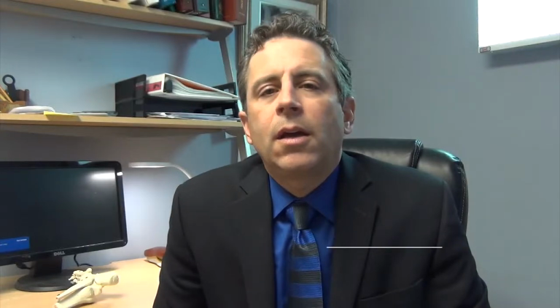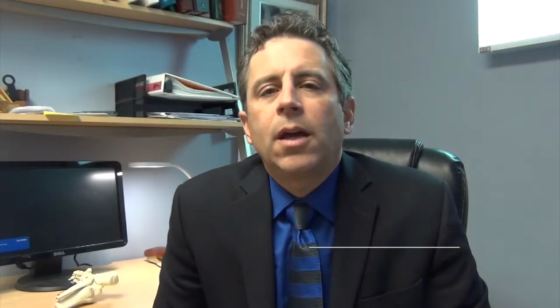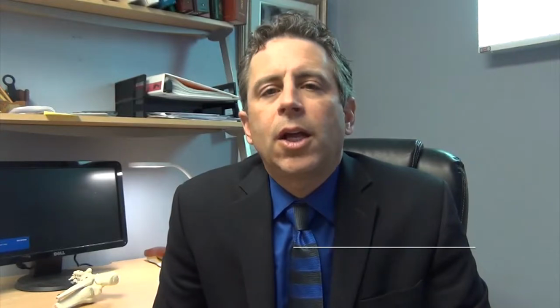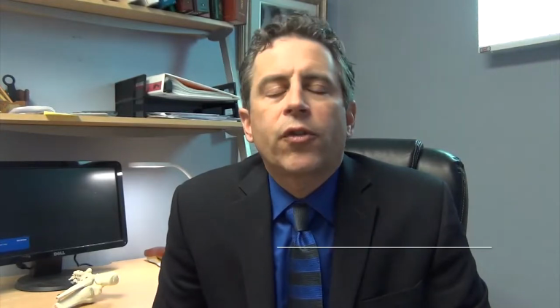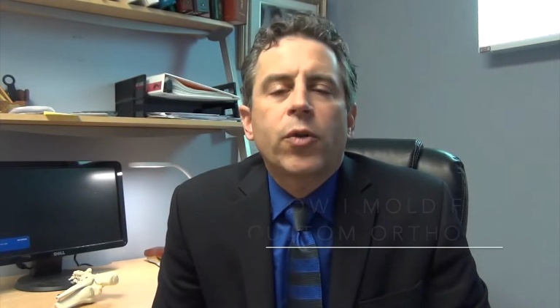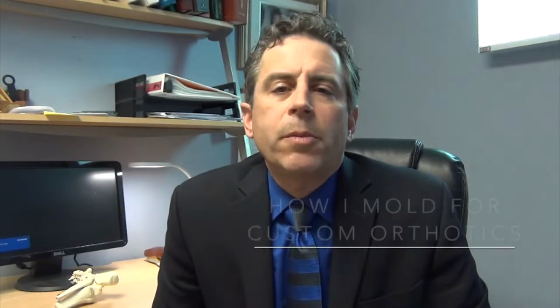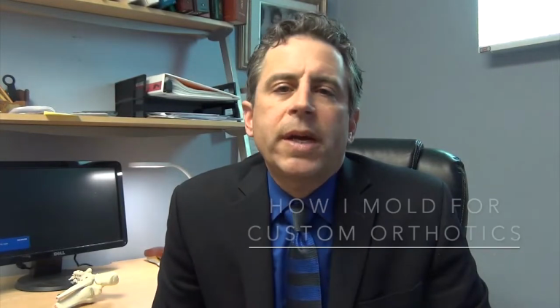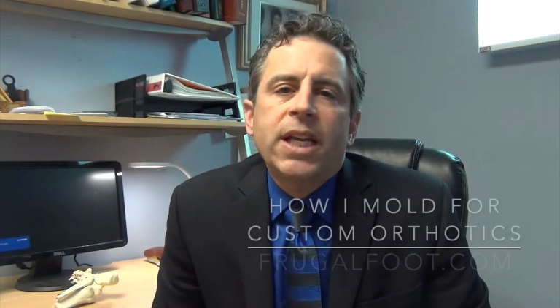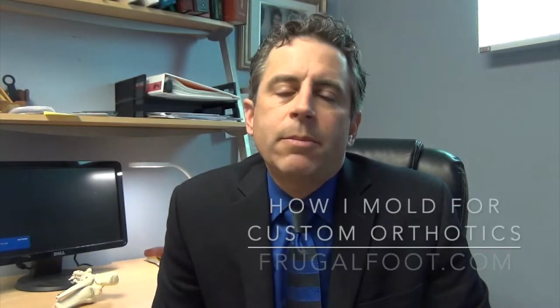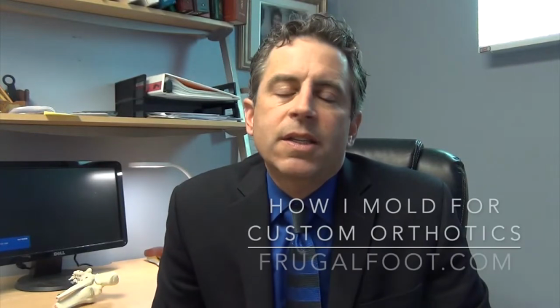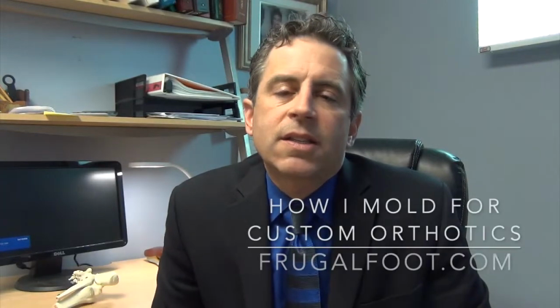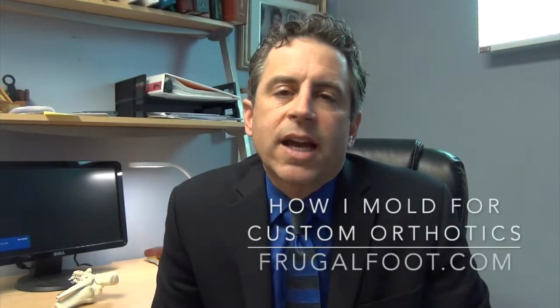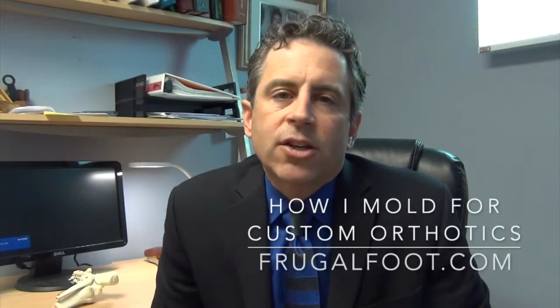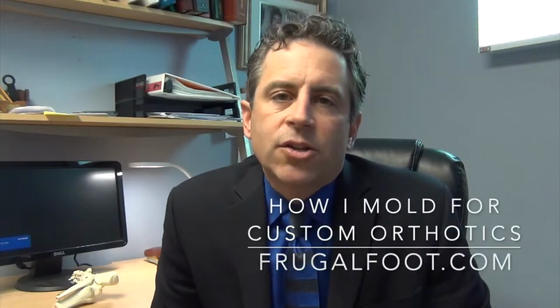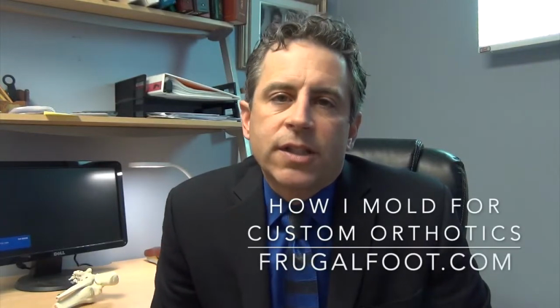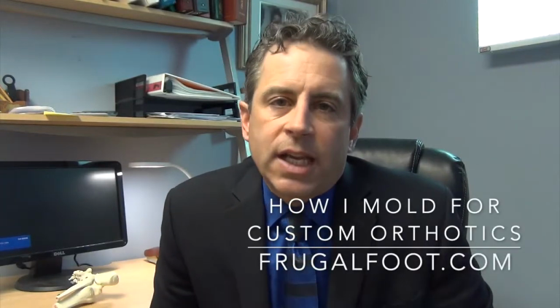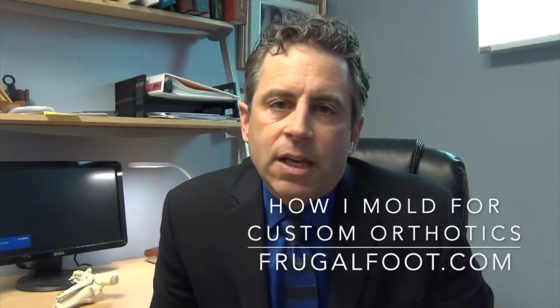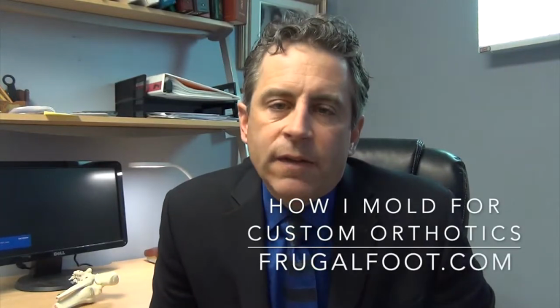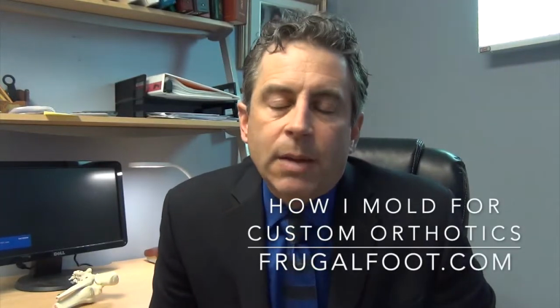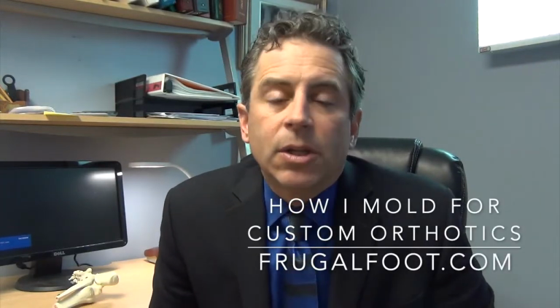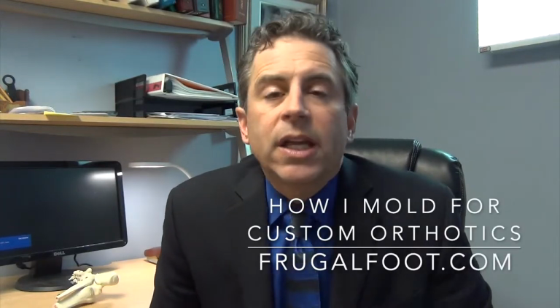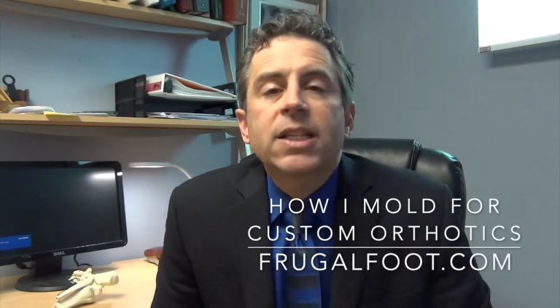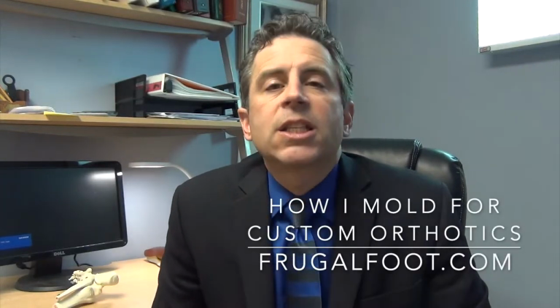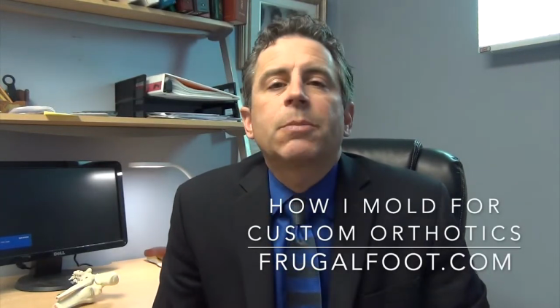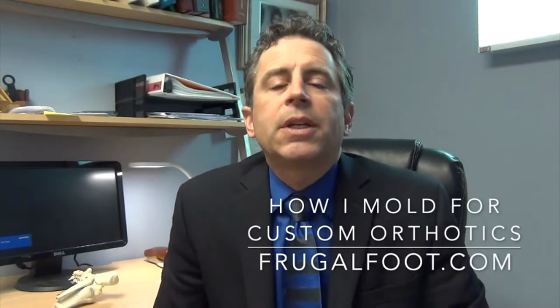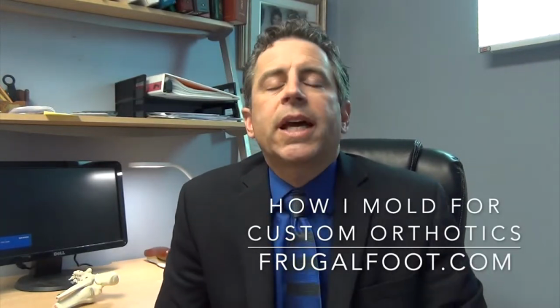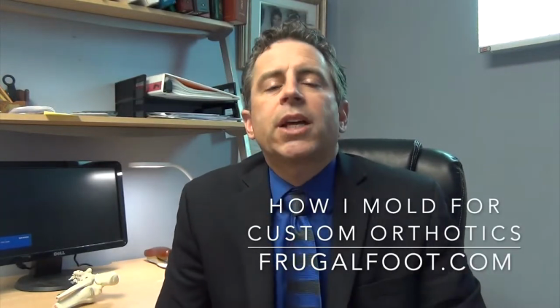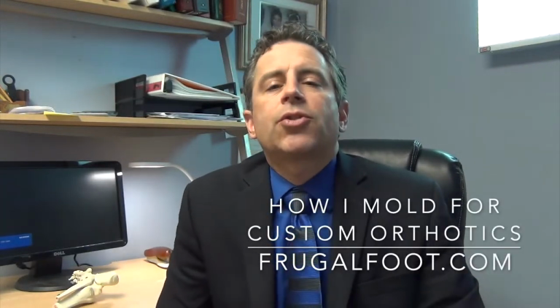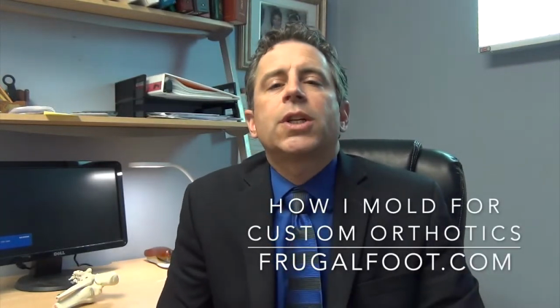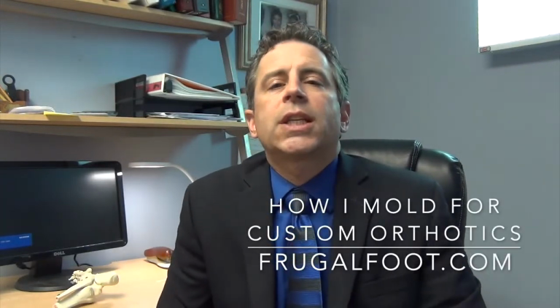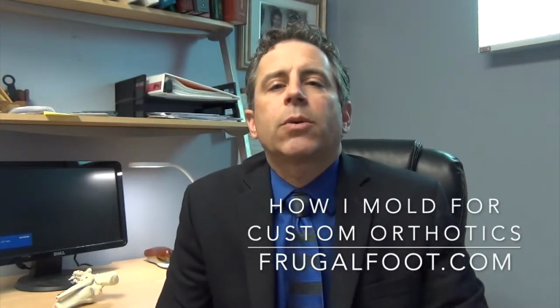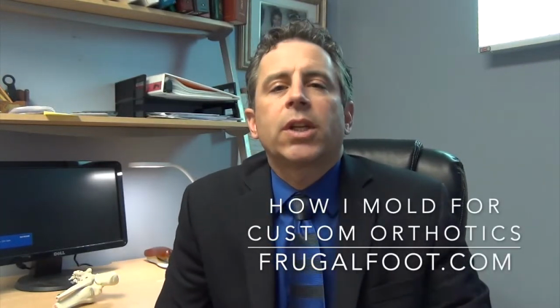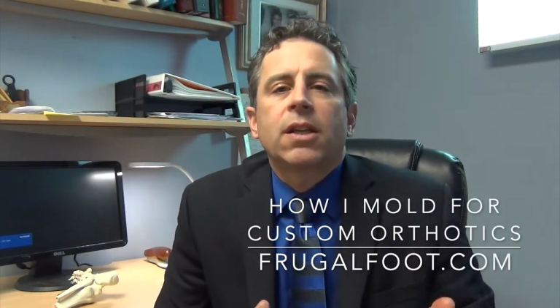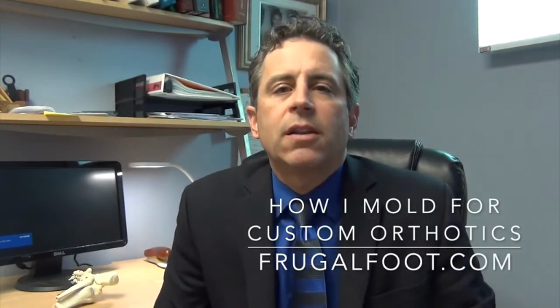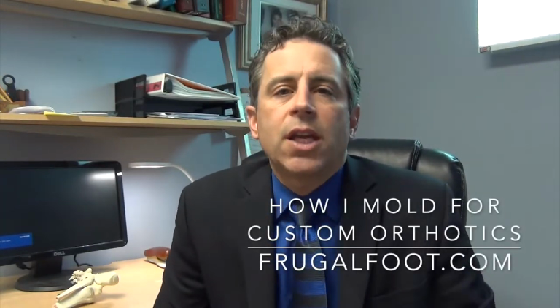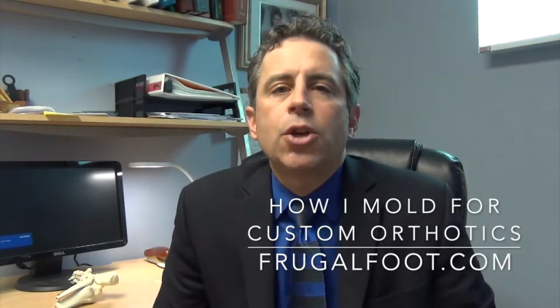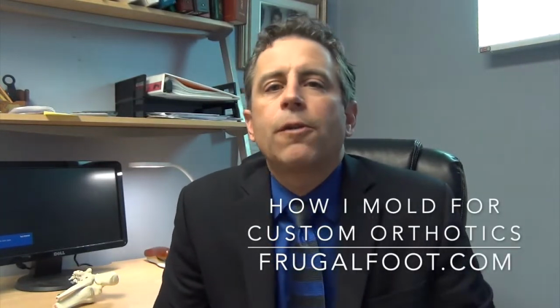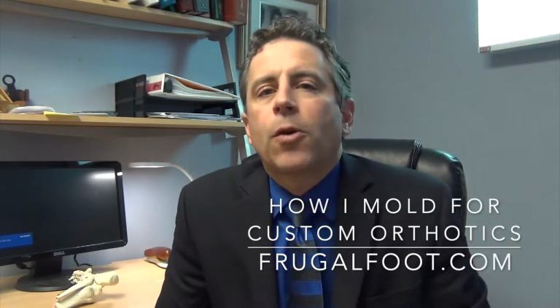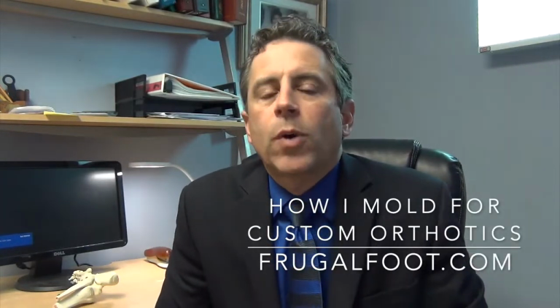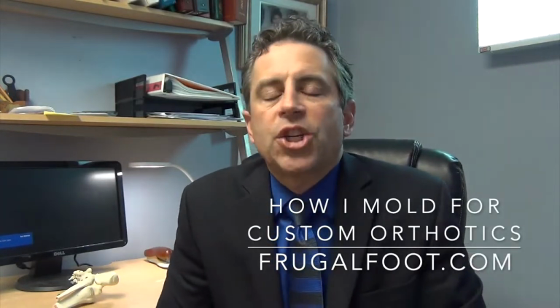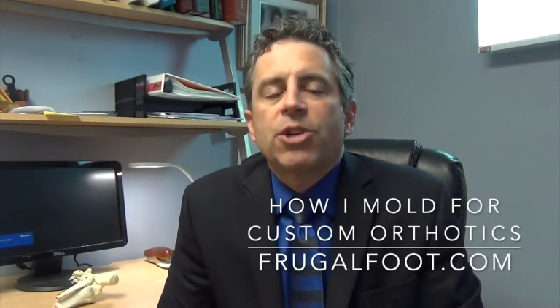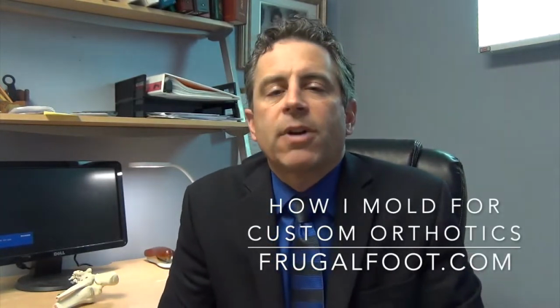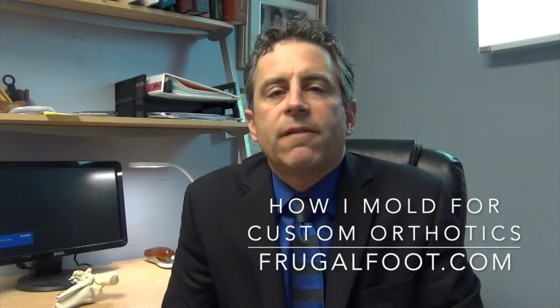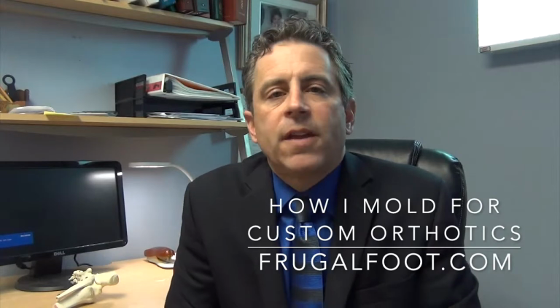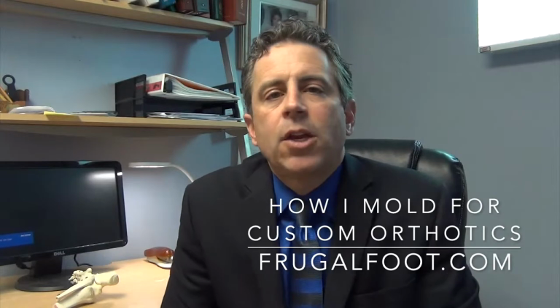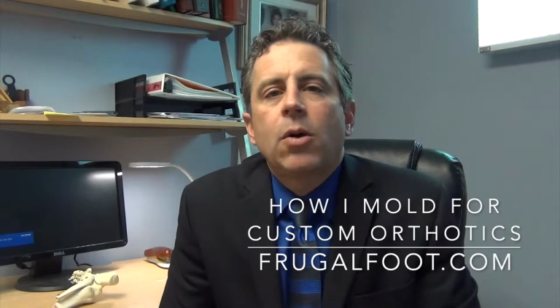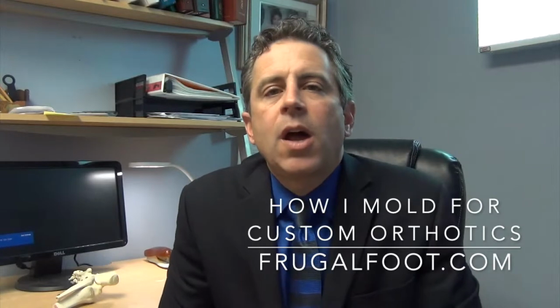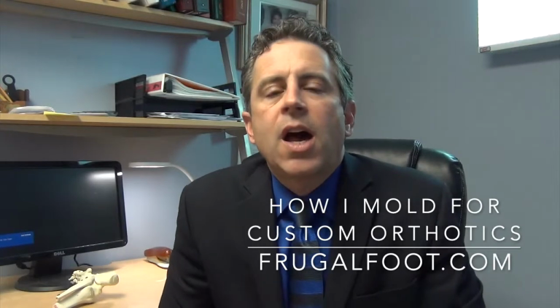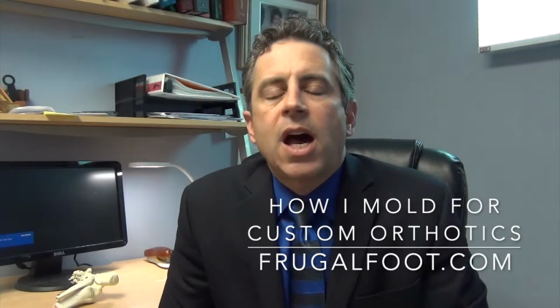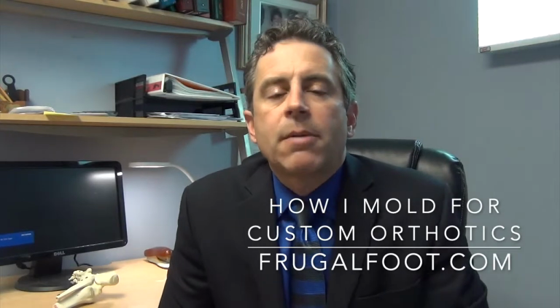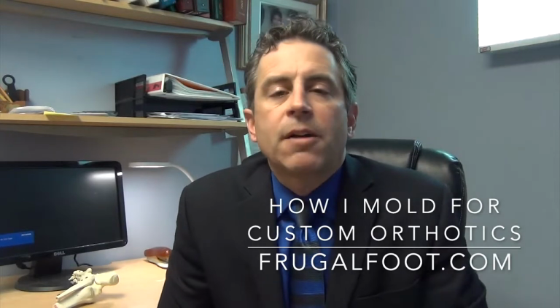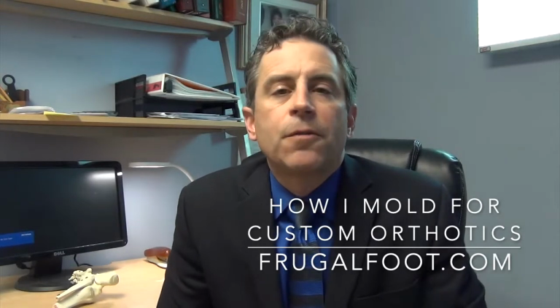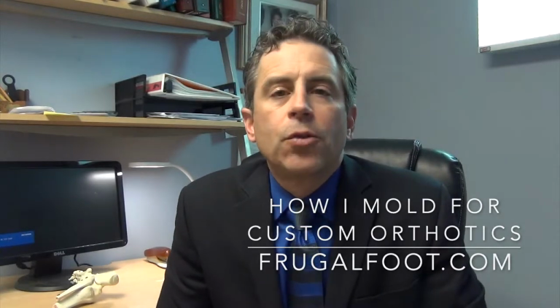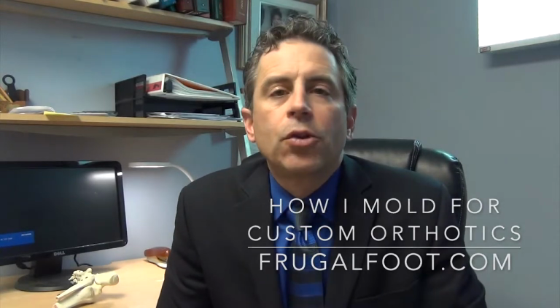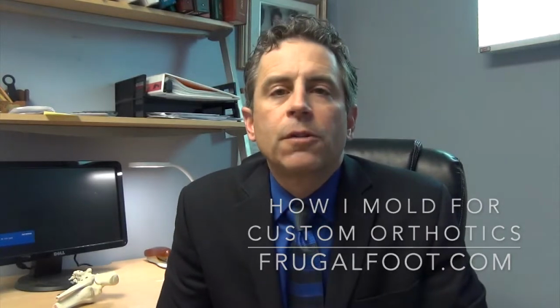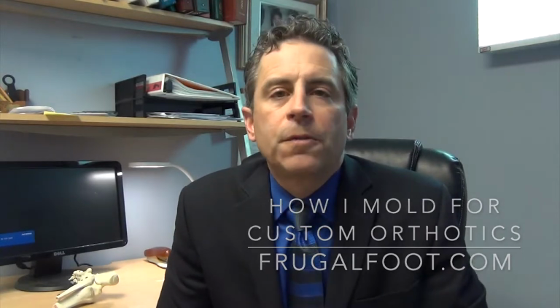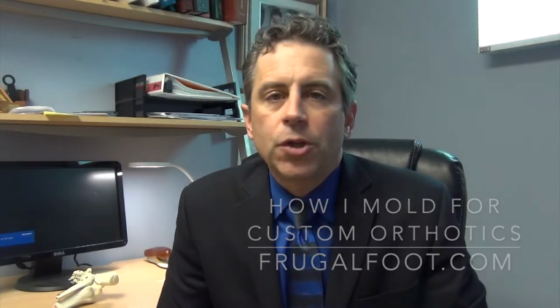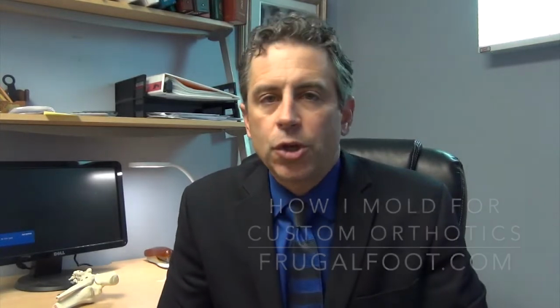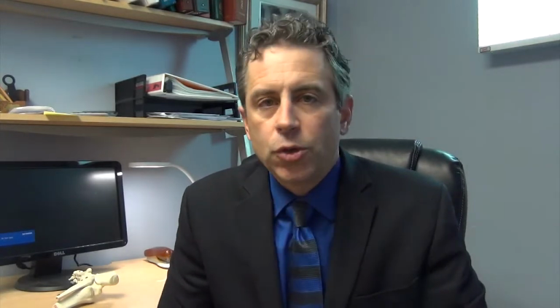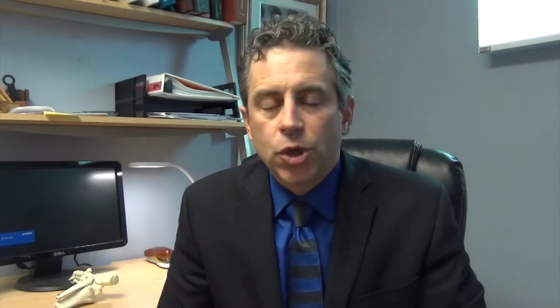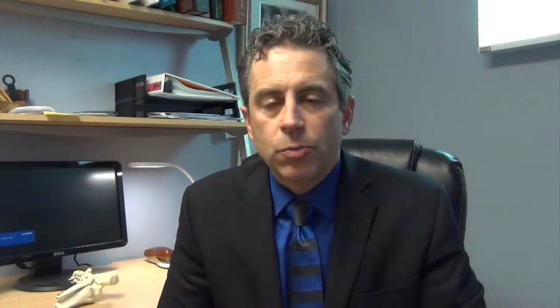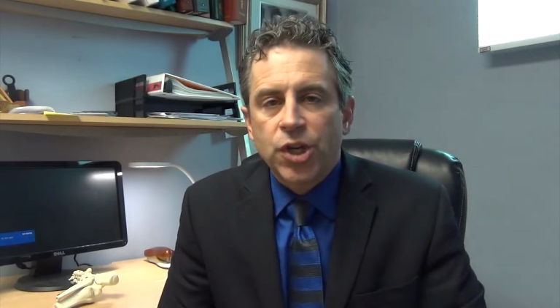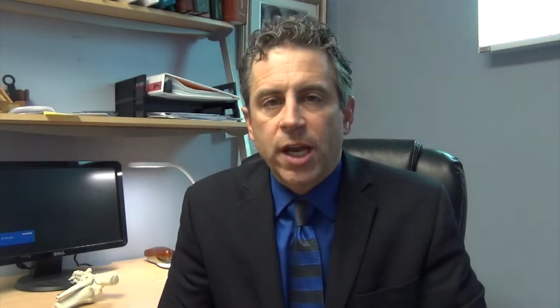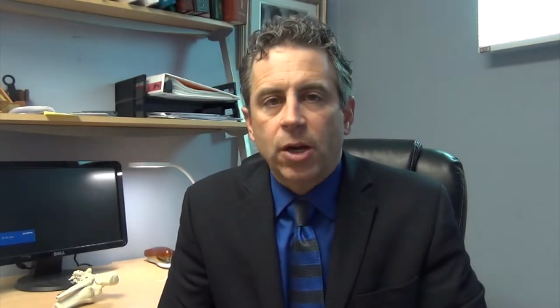Hello everyone, my name is Dr. Dave. I'm a licensed podiatrist. I would like to thank you for watching my video on my Frugal Foot YouTube channel.